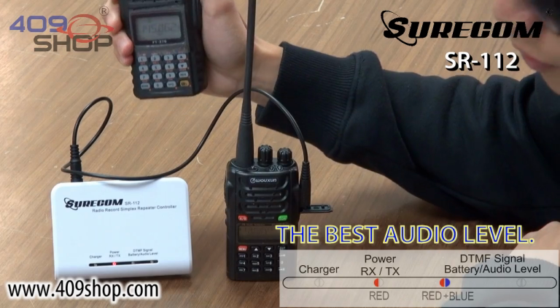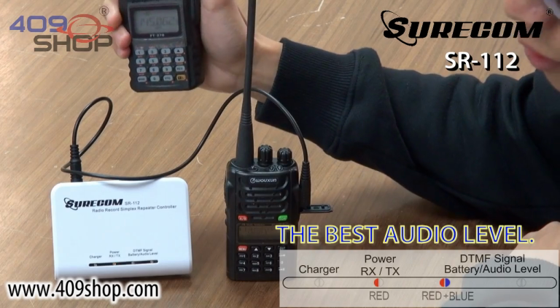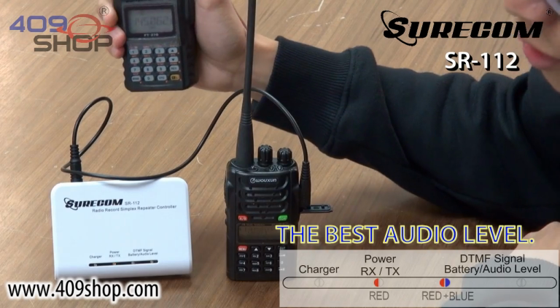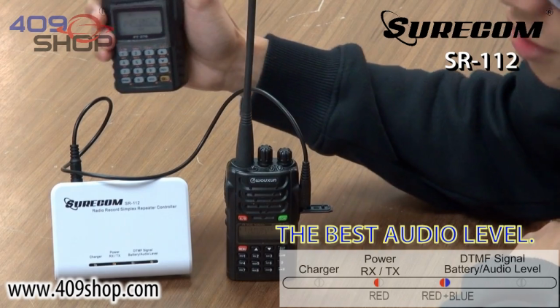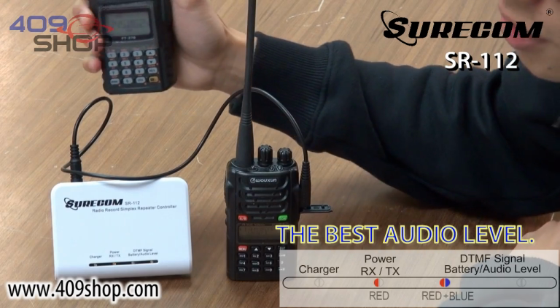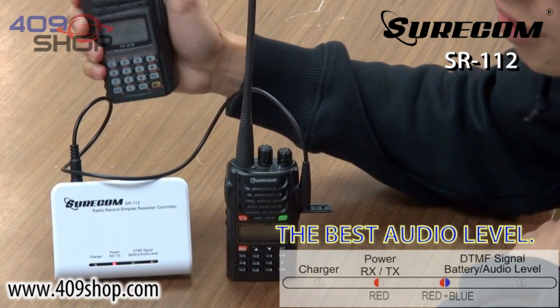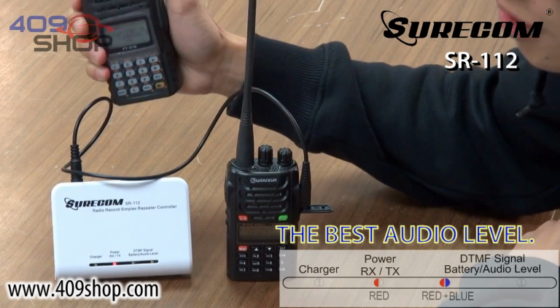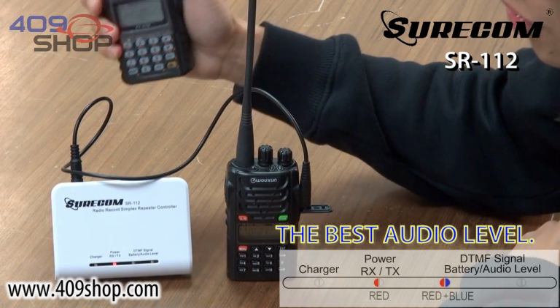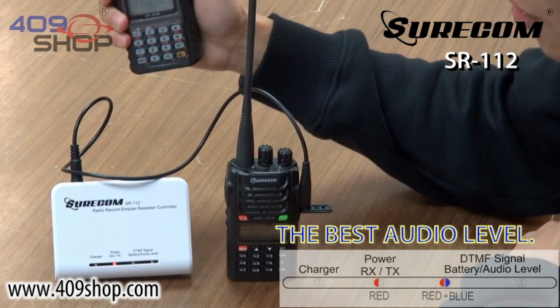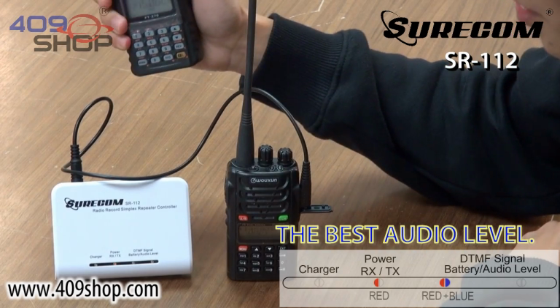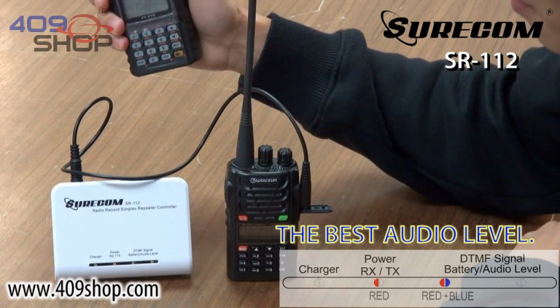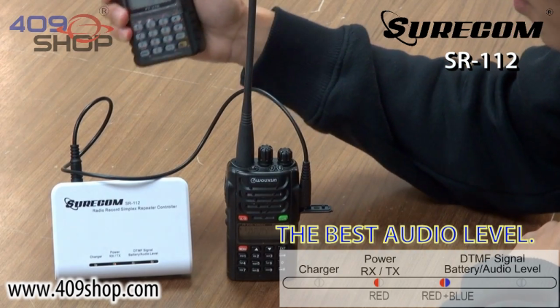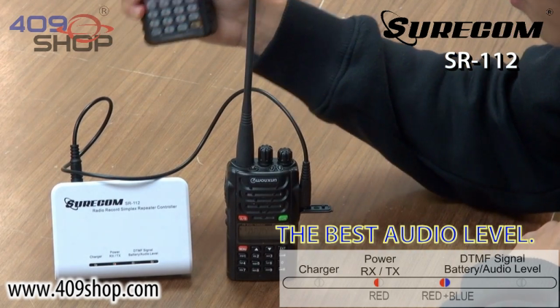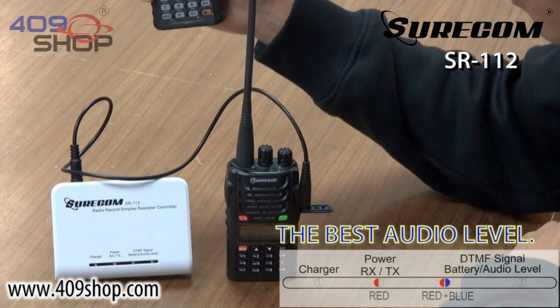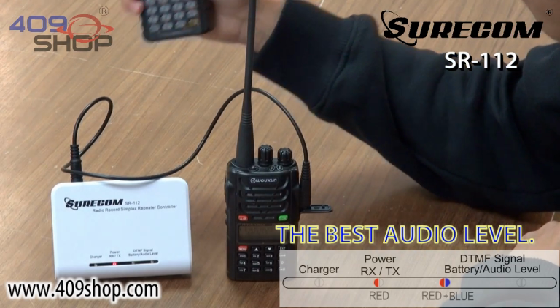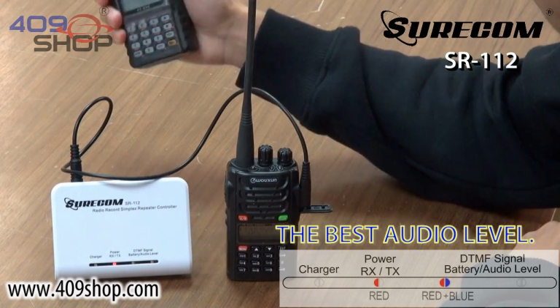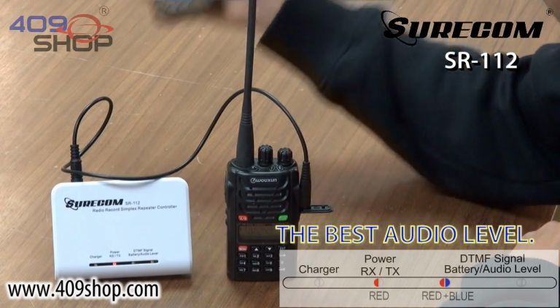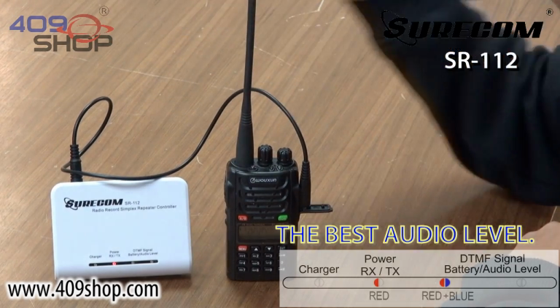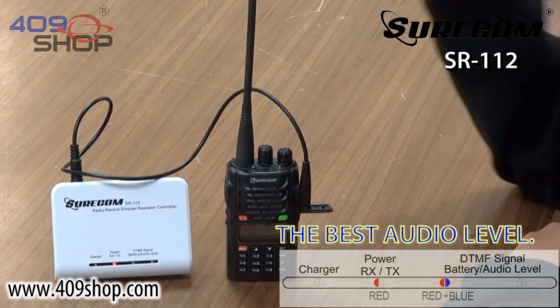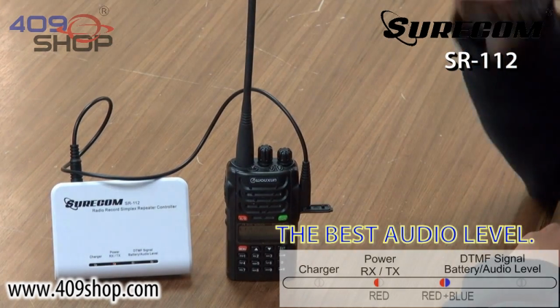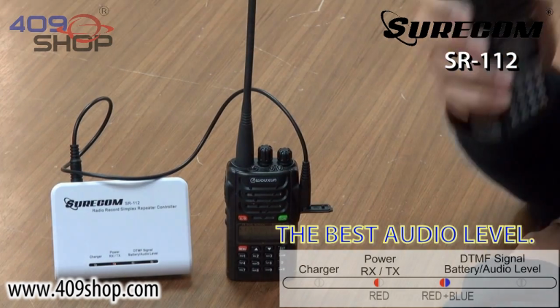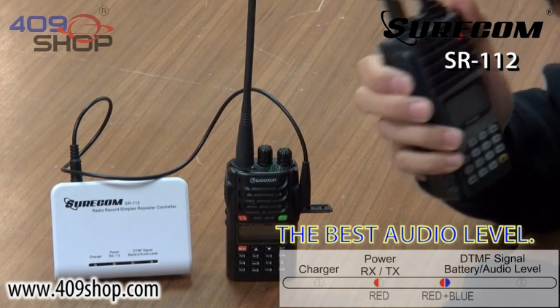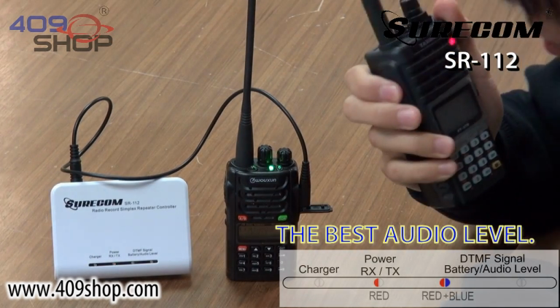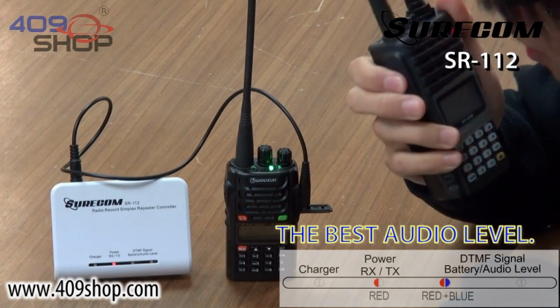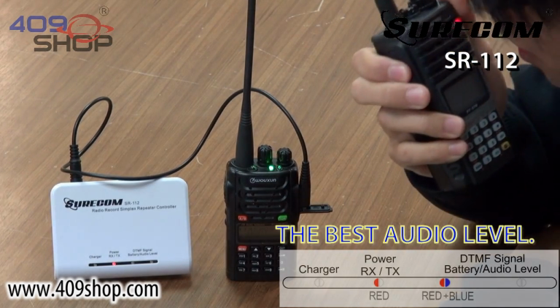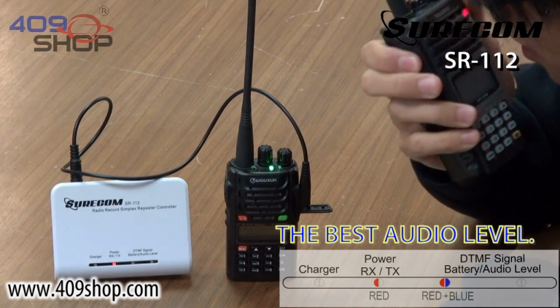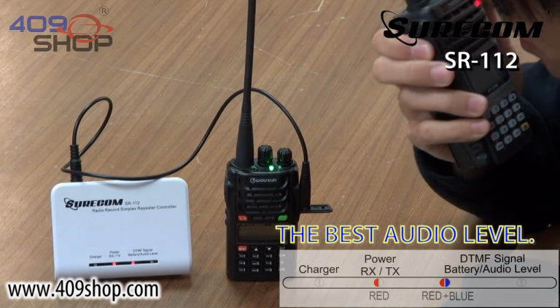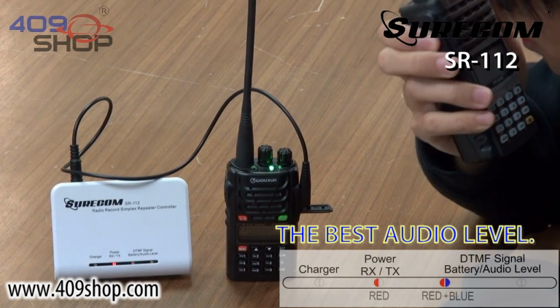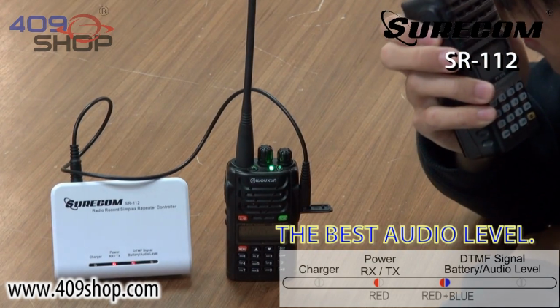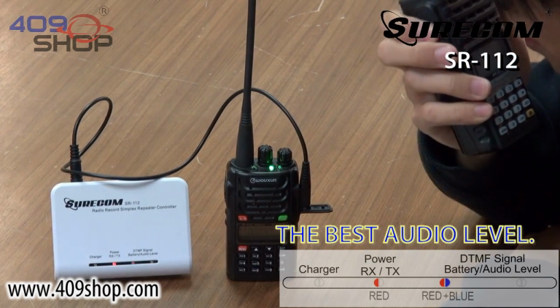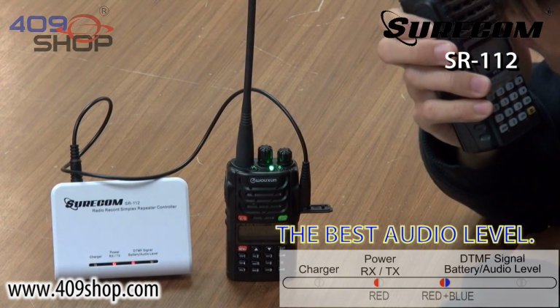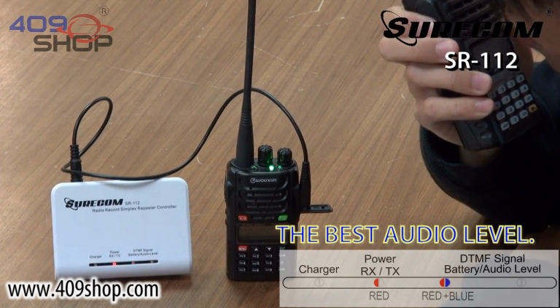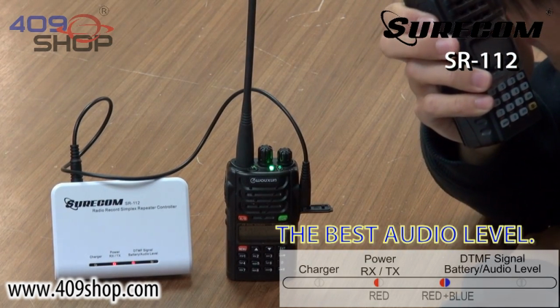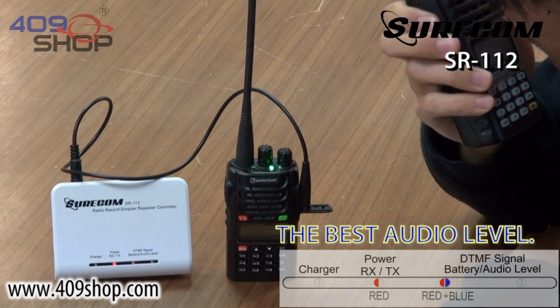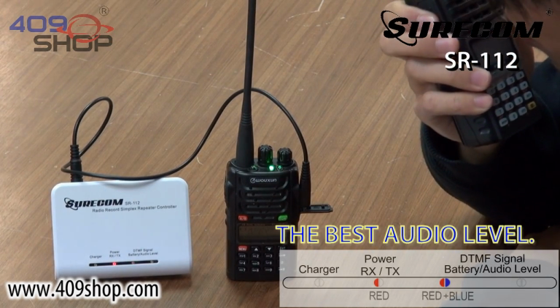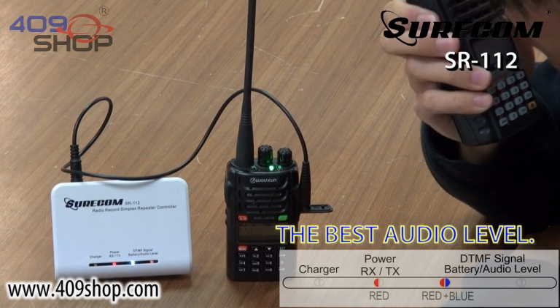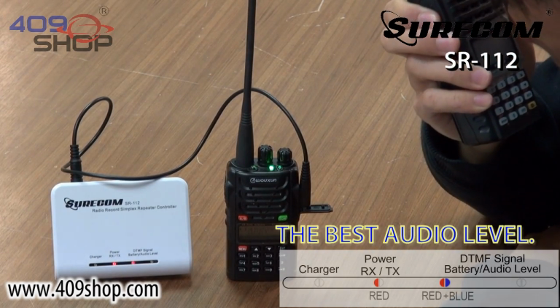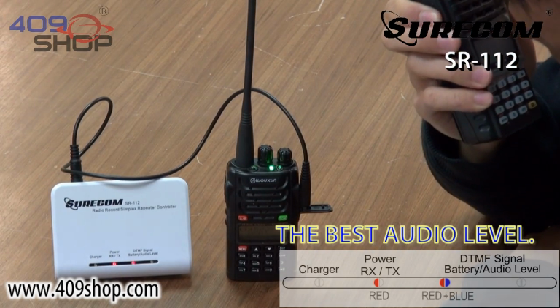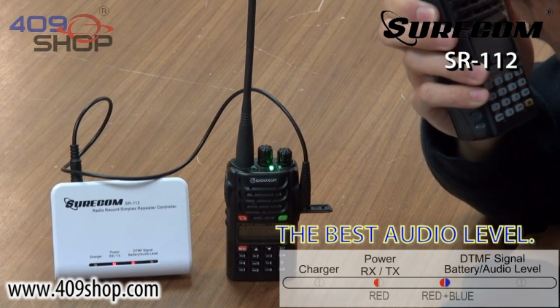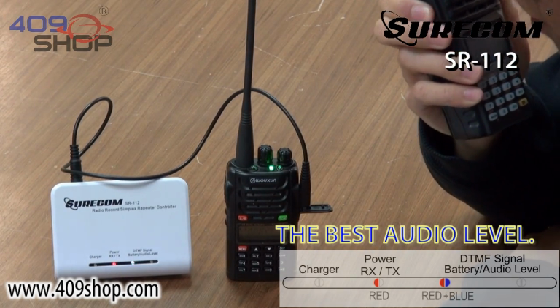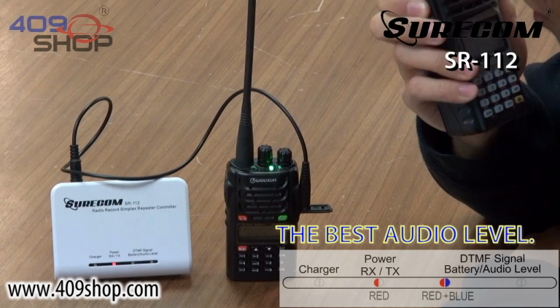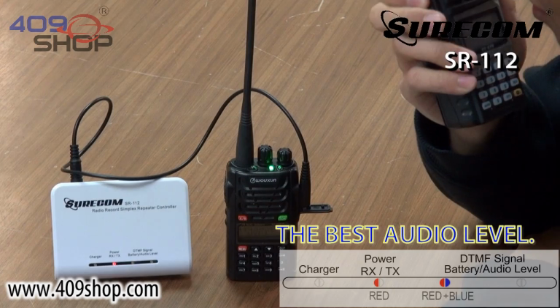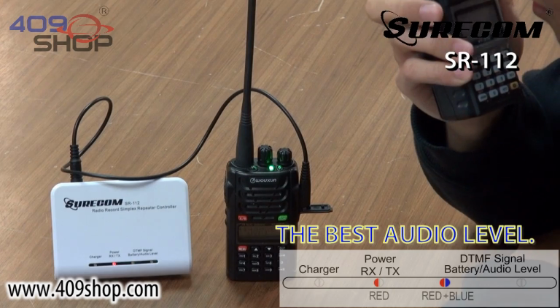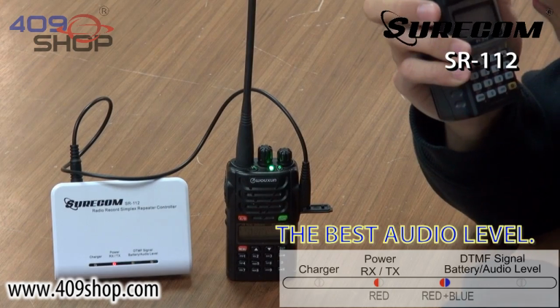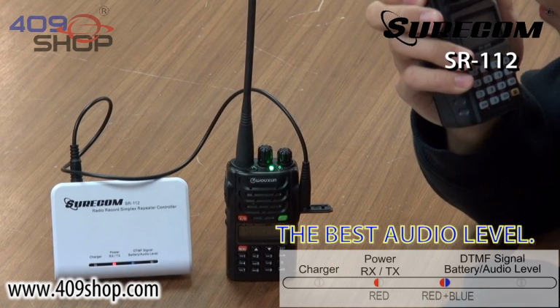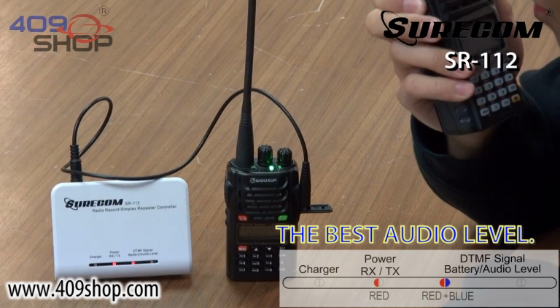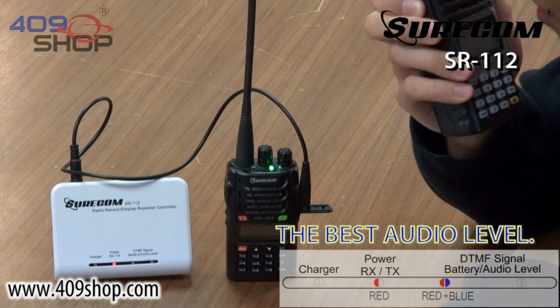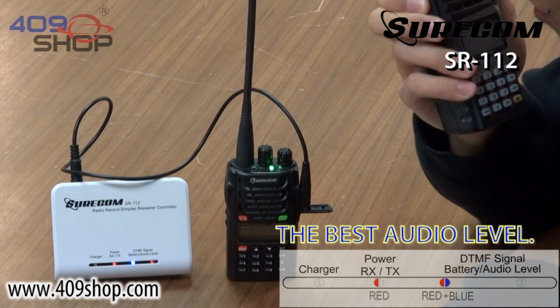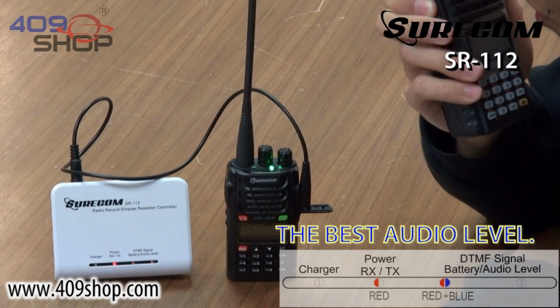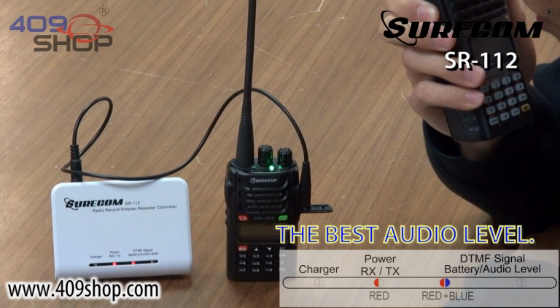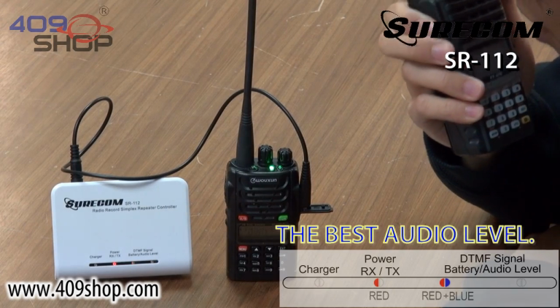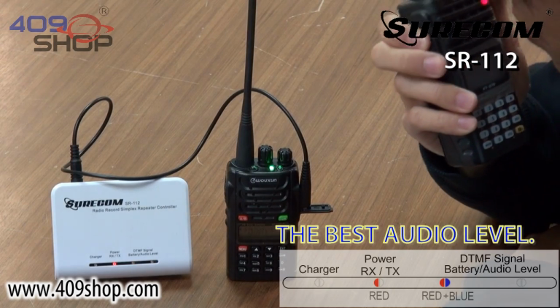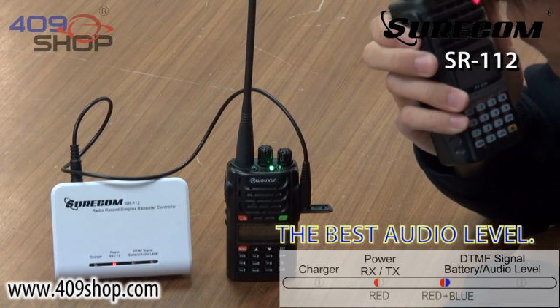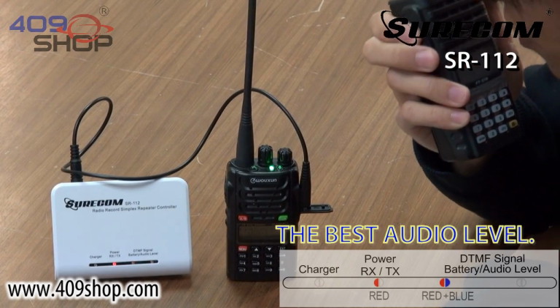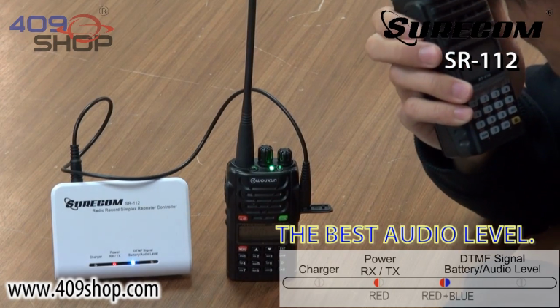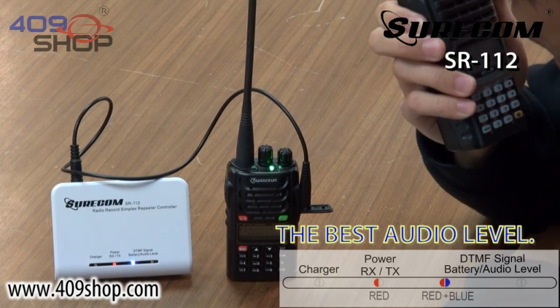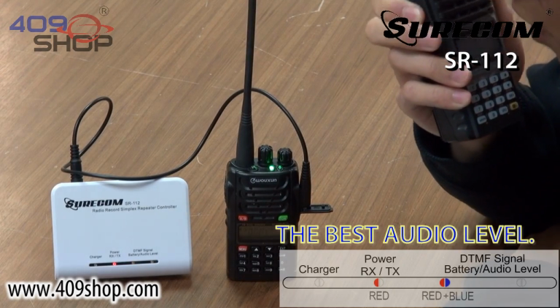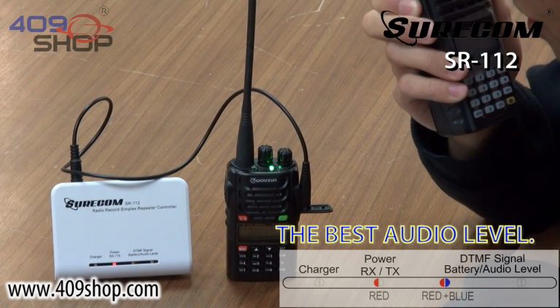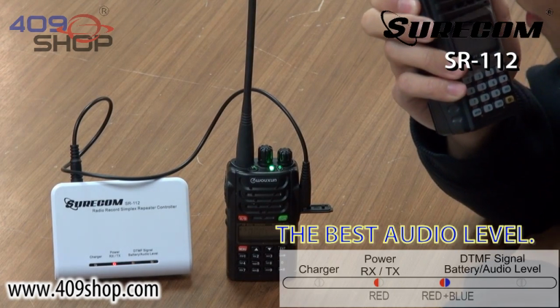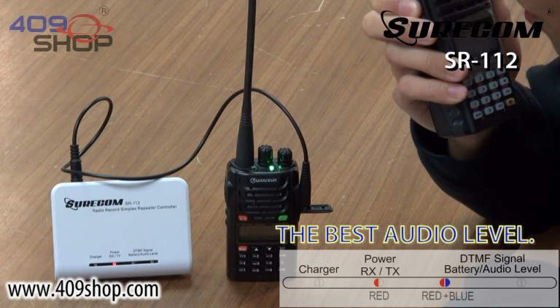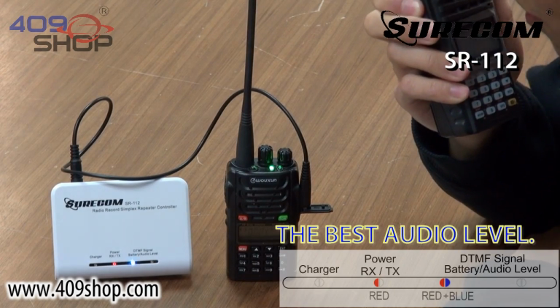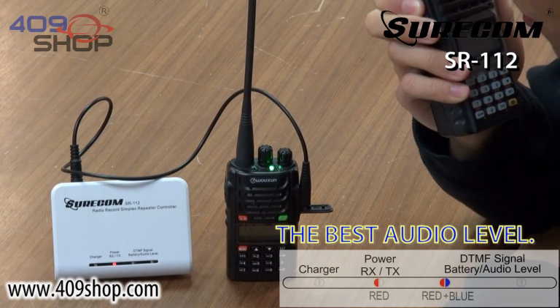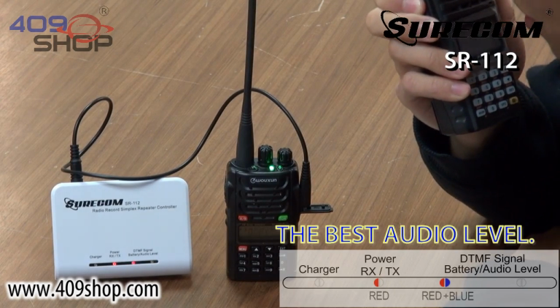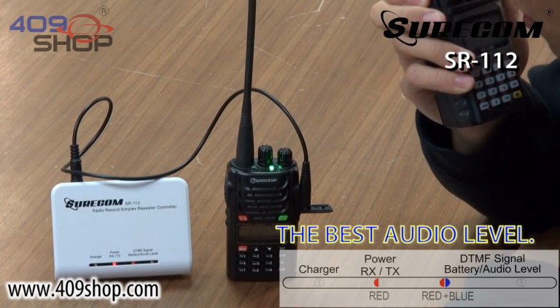Let's just listen to the playback again. Testing, testing, one, two, three. This is the best sound quality coming from the SR112.